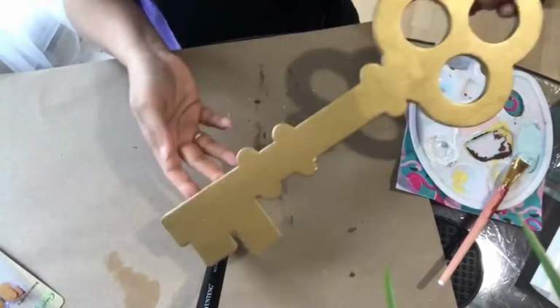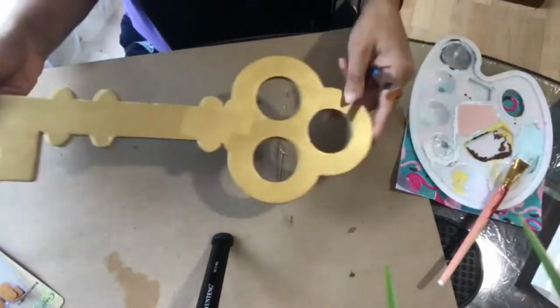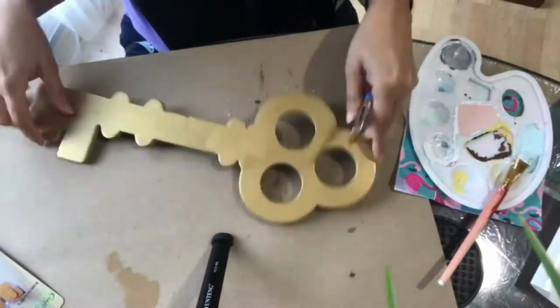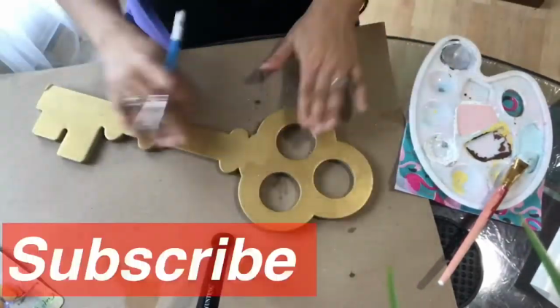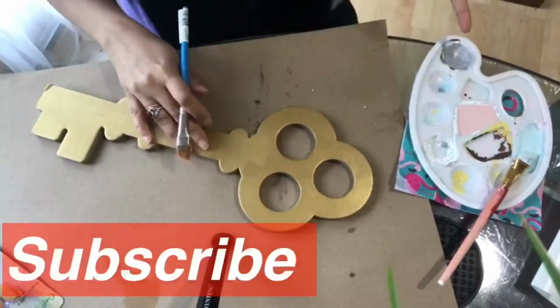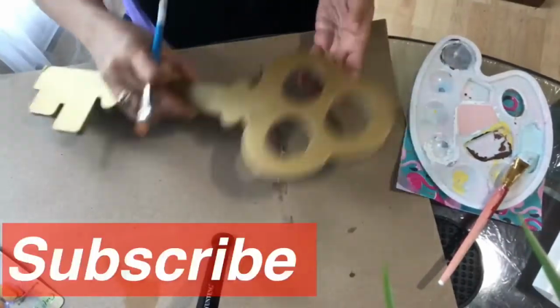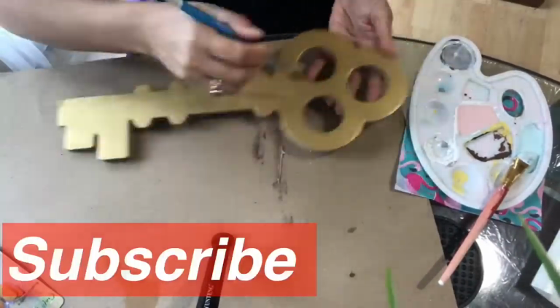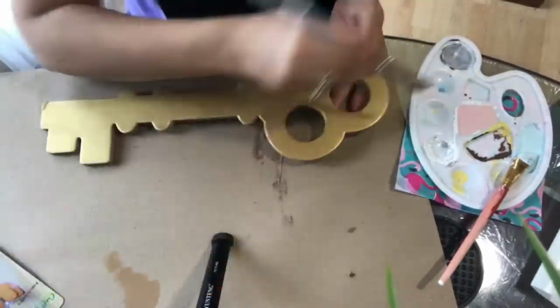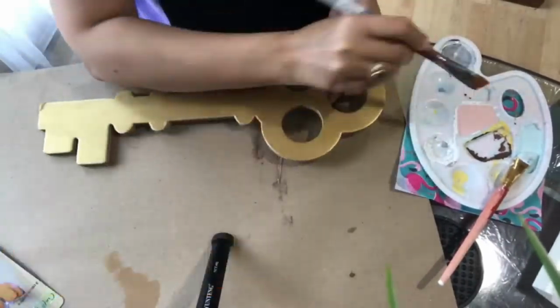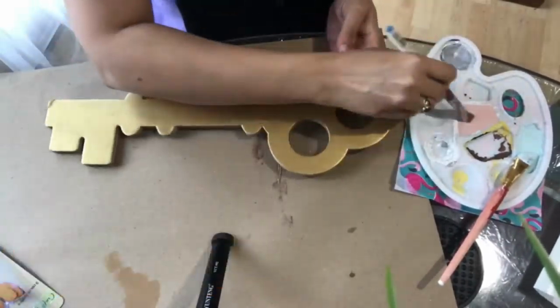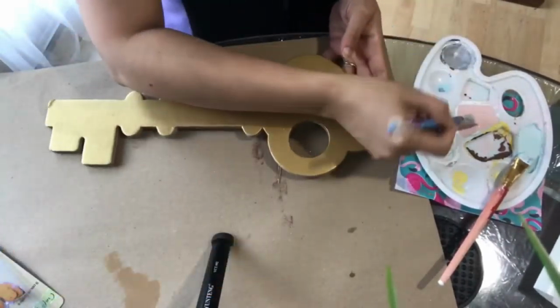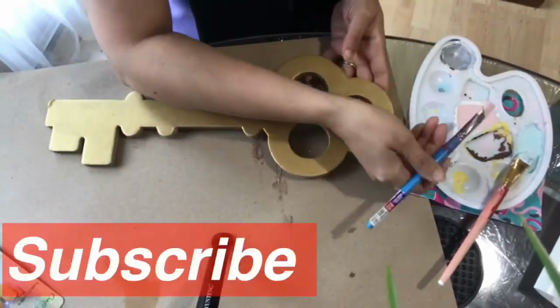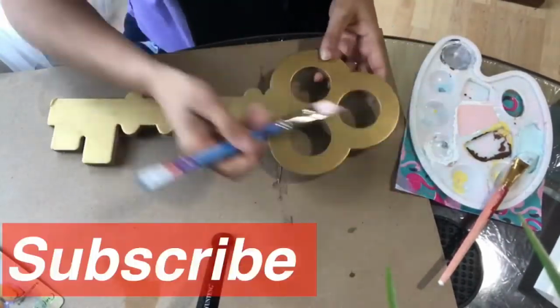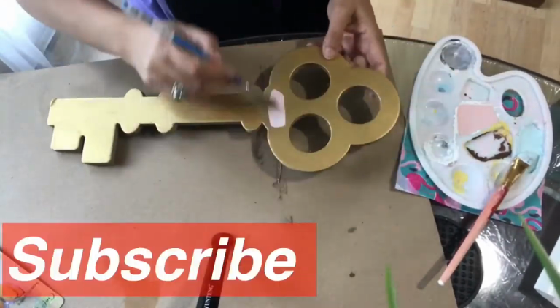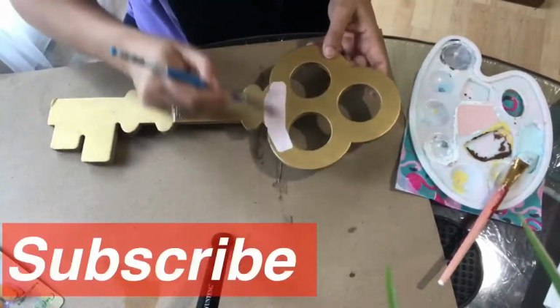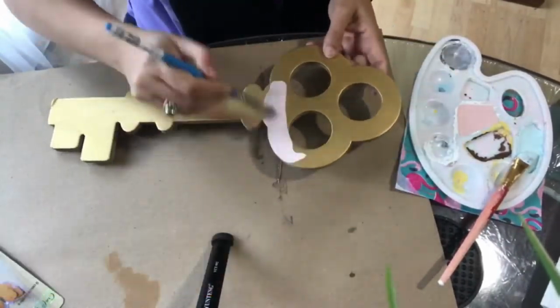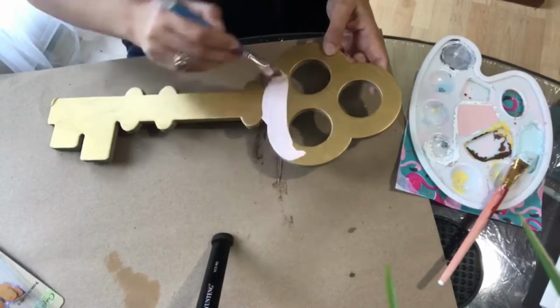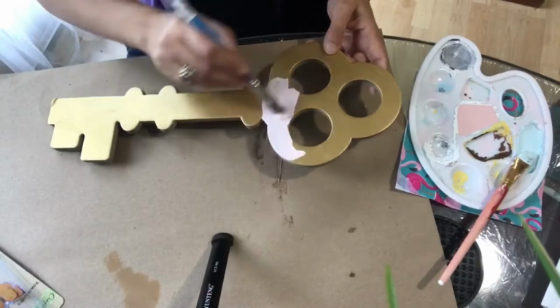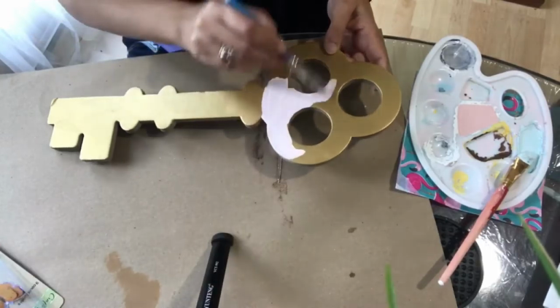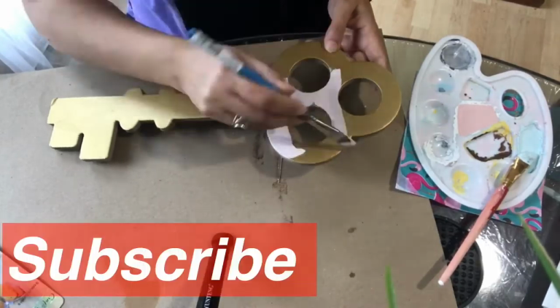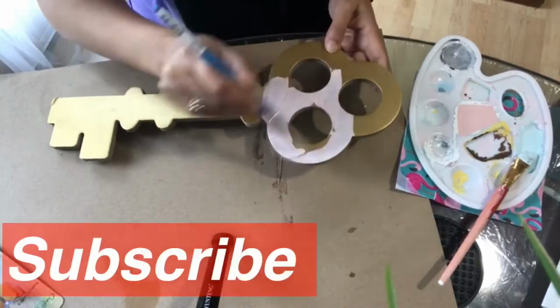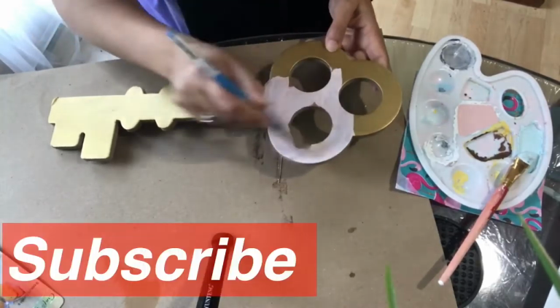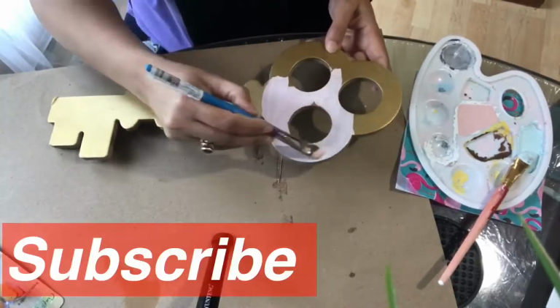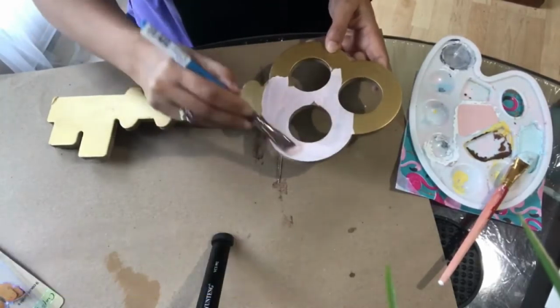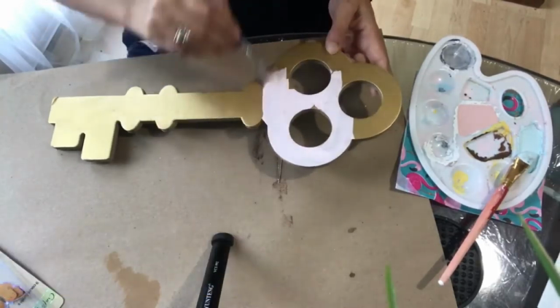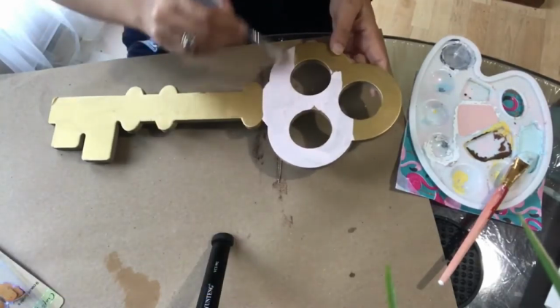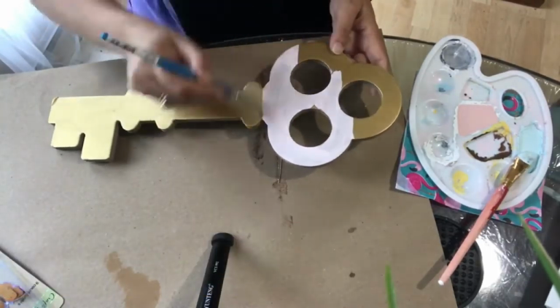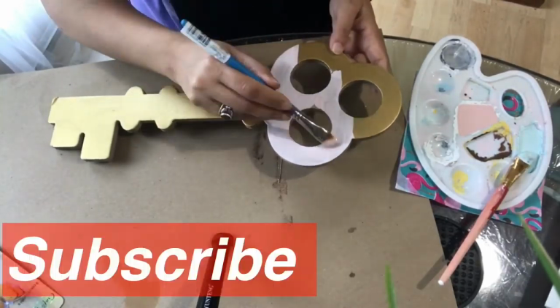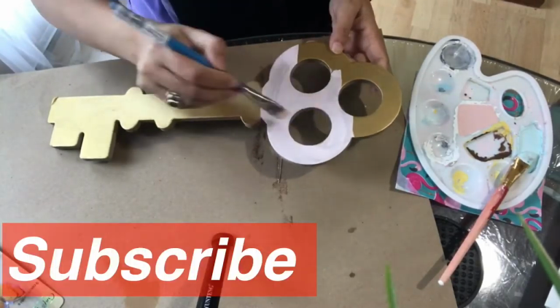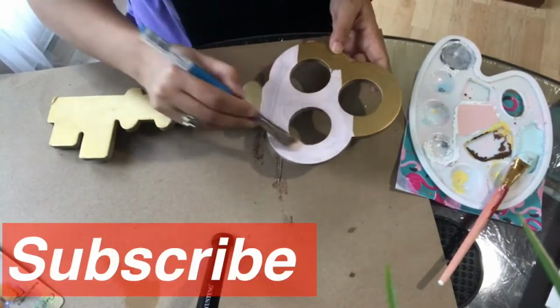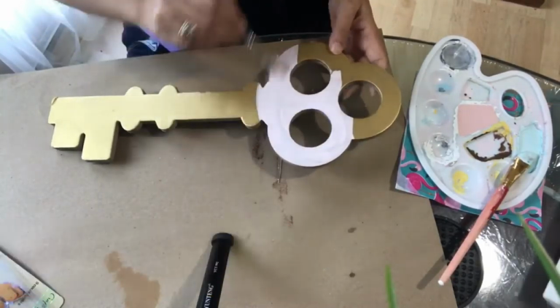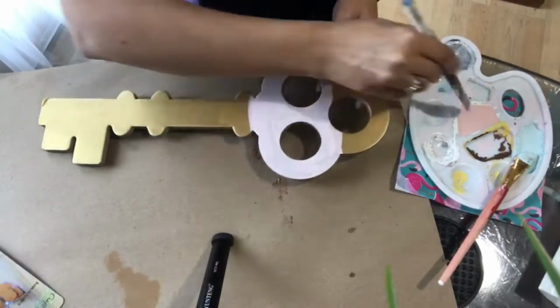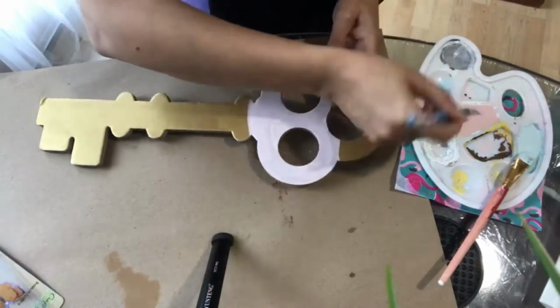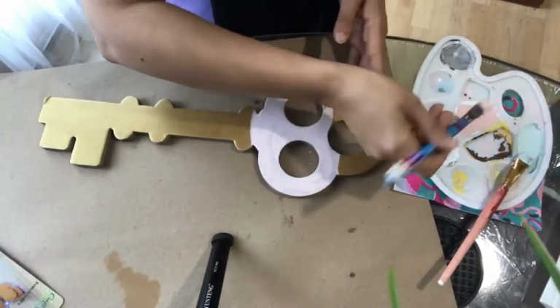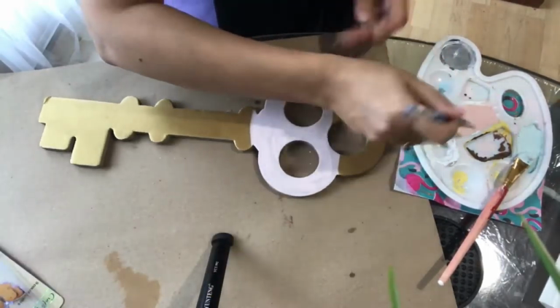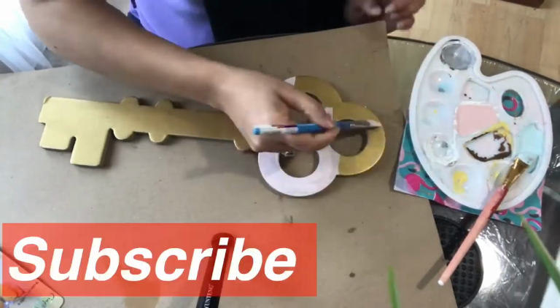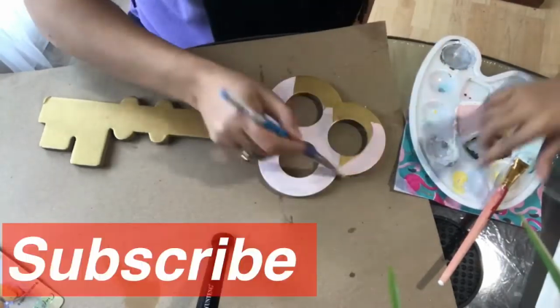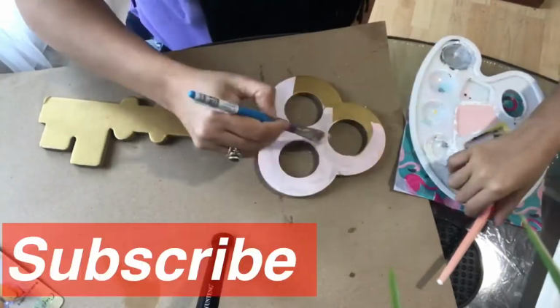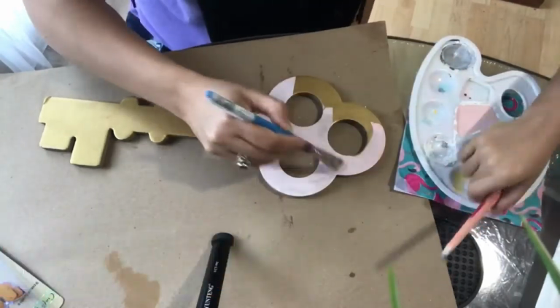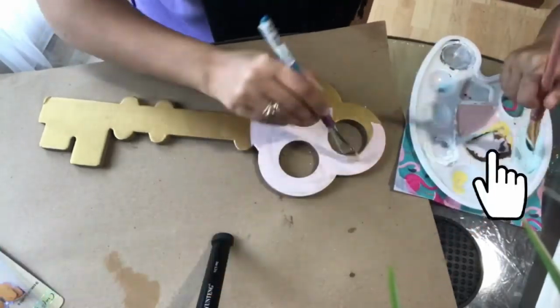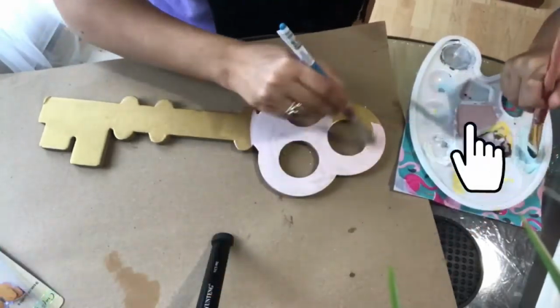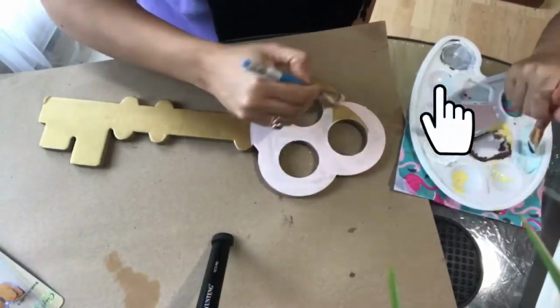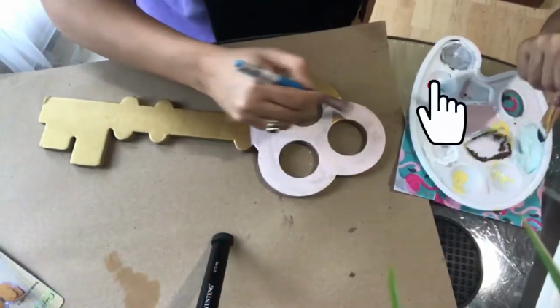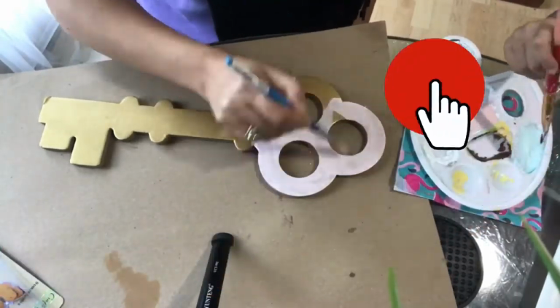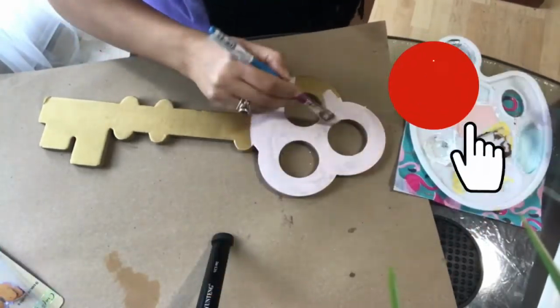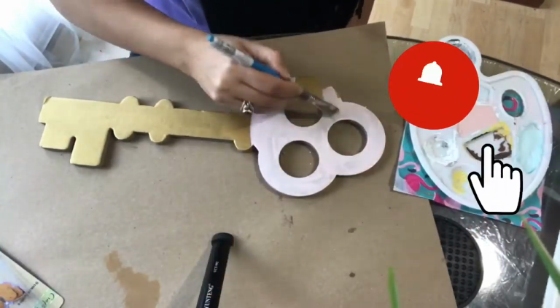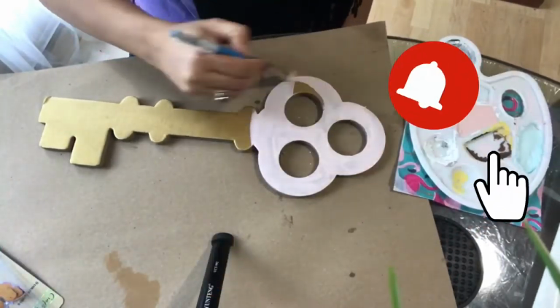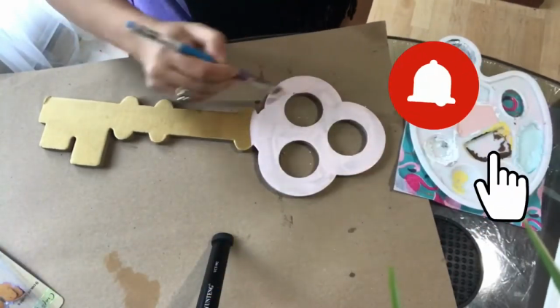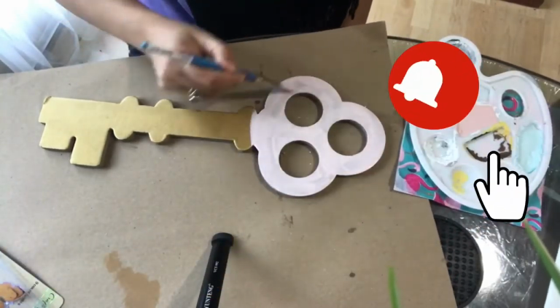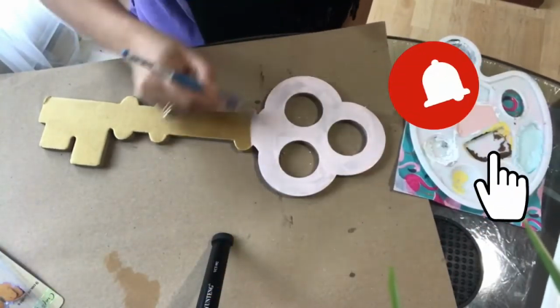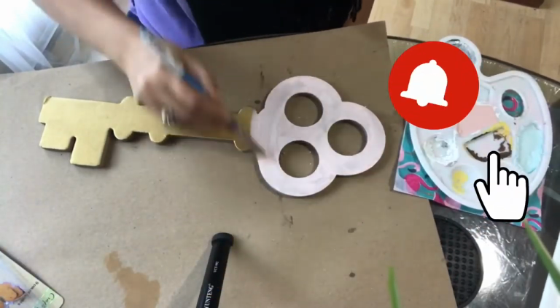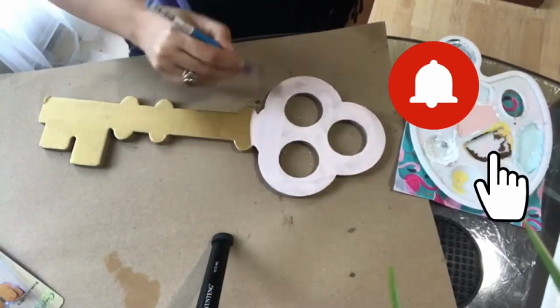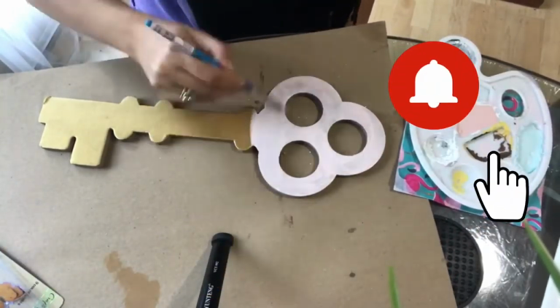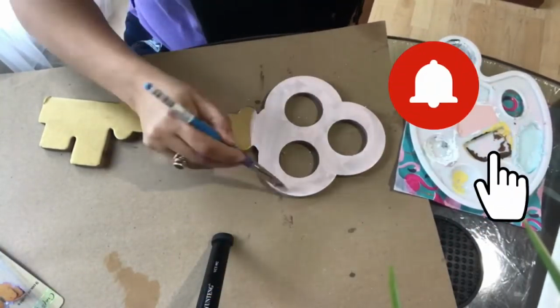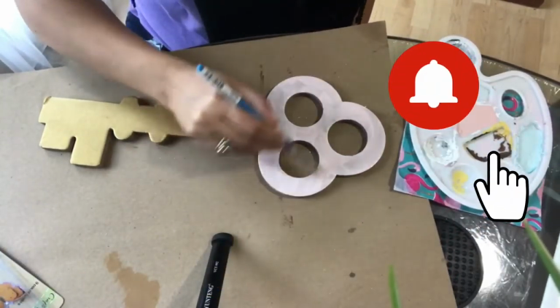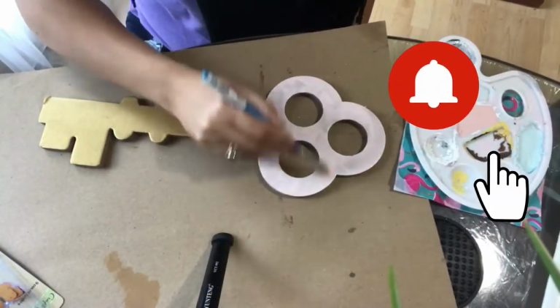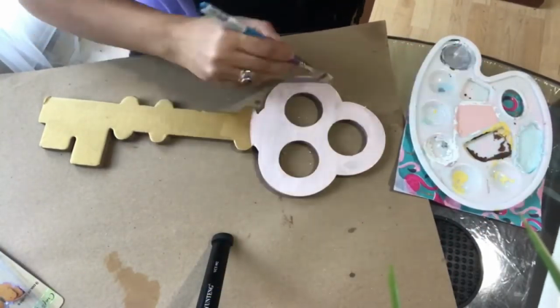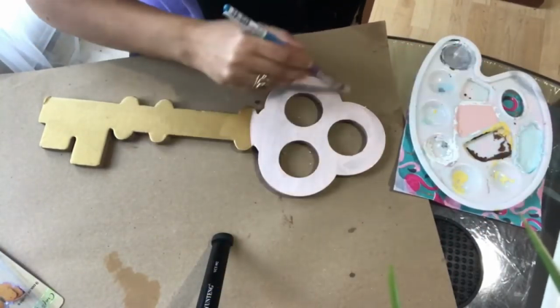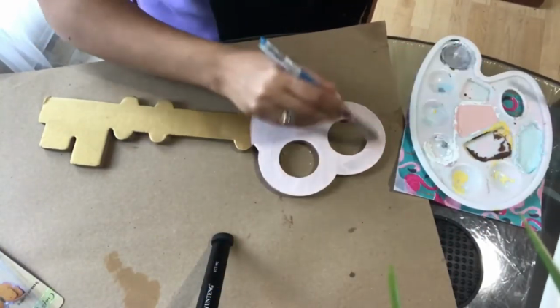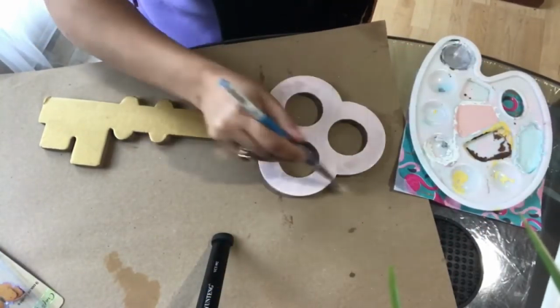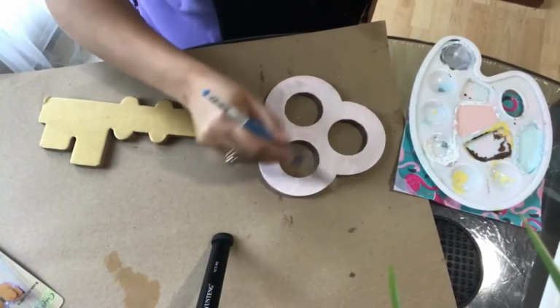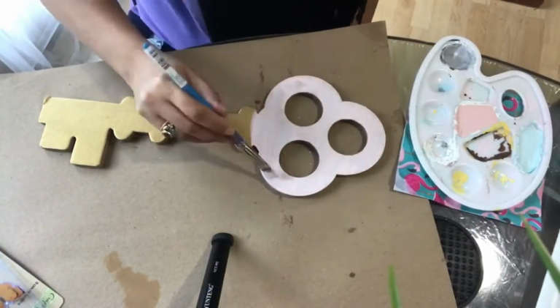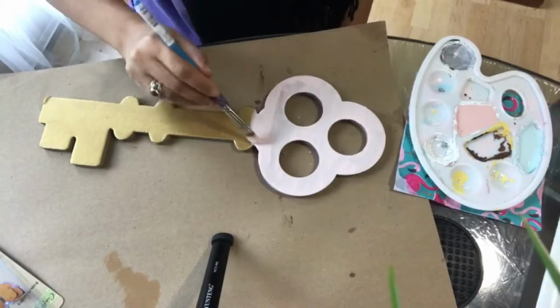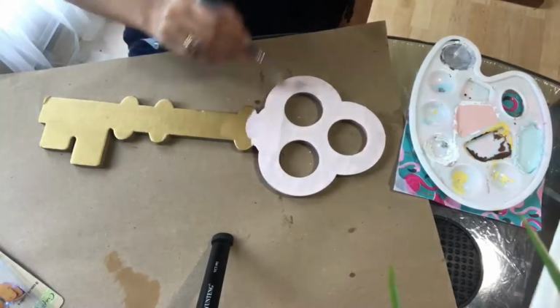Hello and welcome back to my channel. If you're new, please don't forget to subscribe and hit the bell icon.